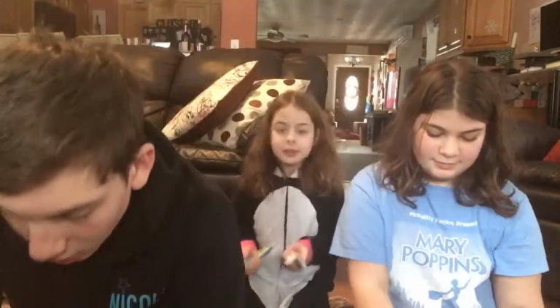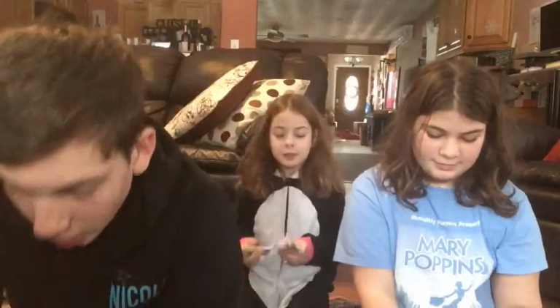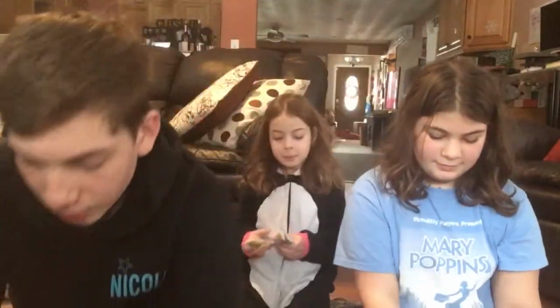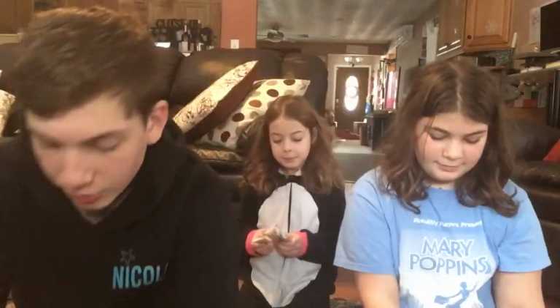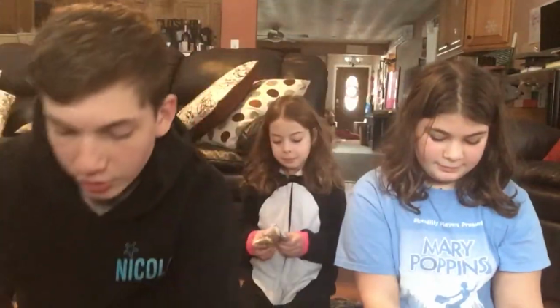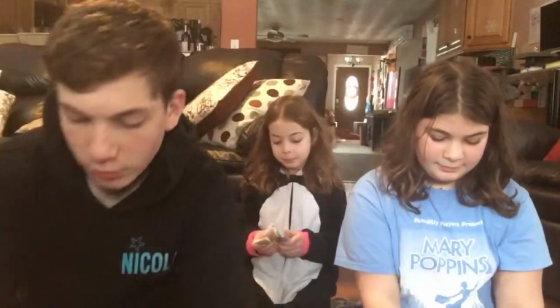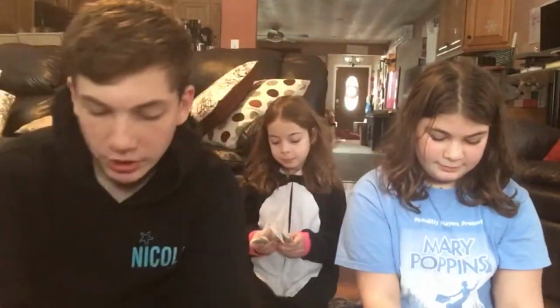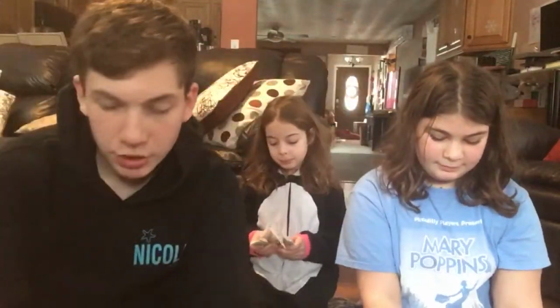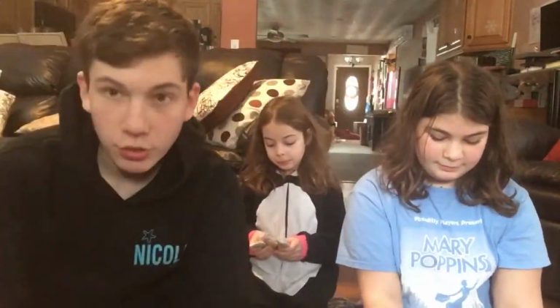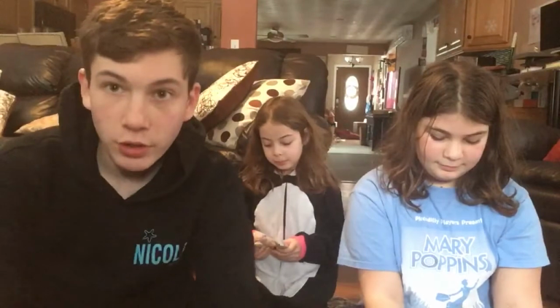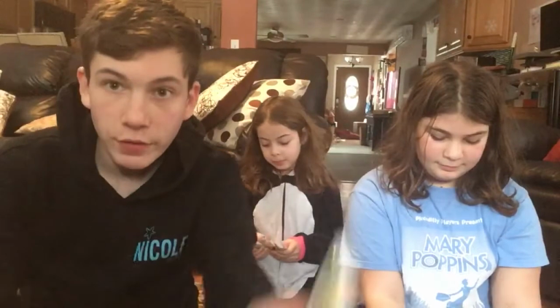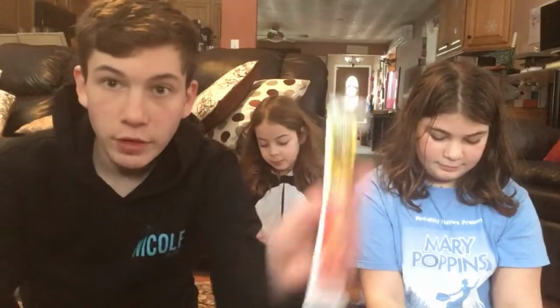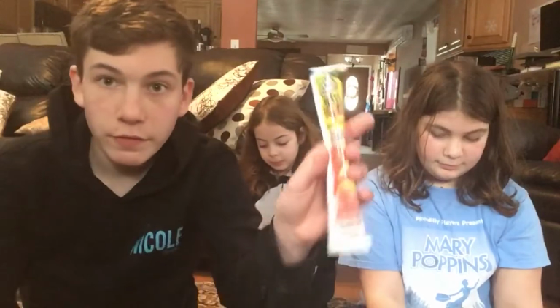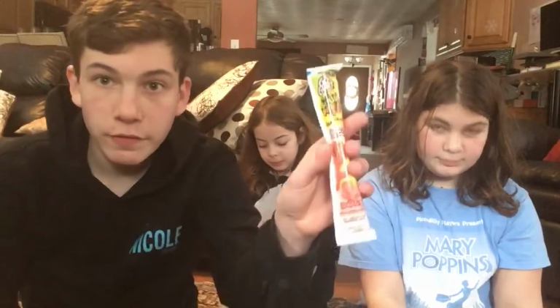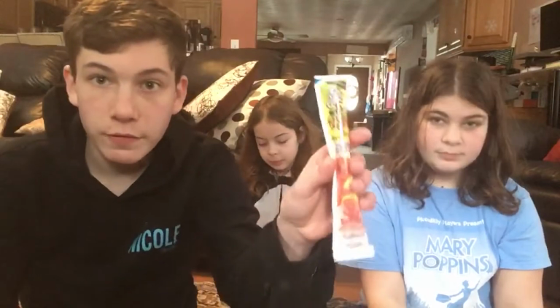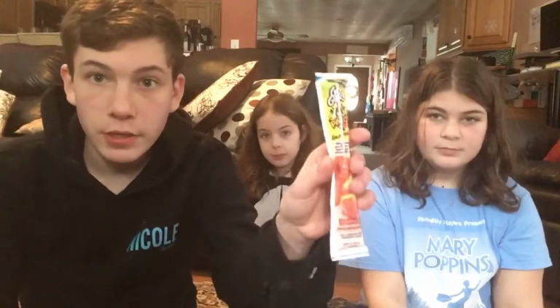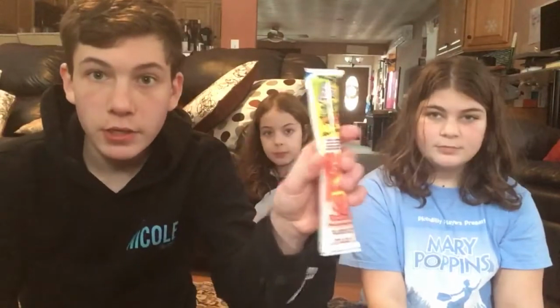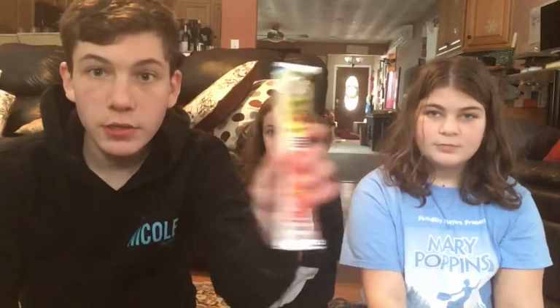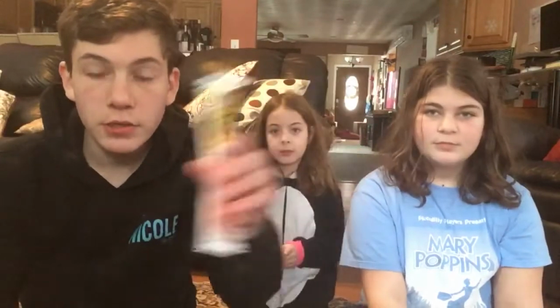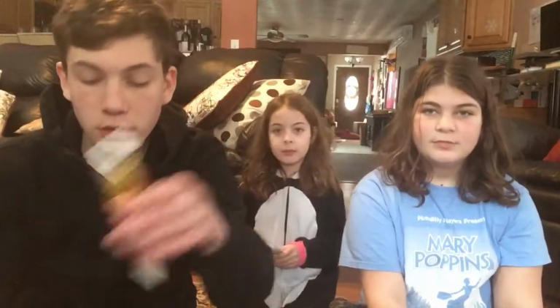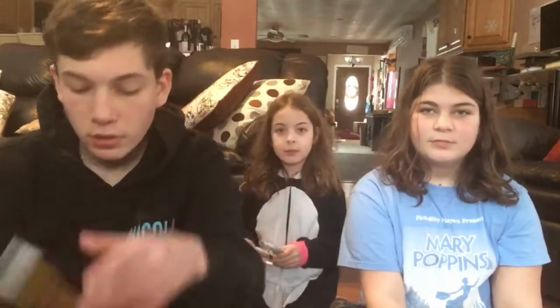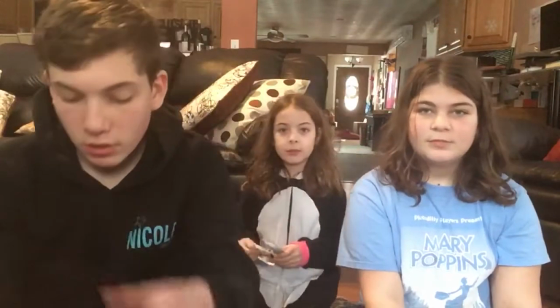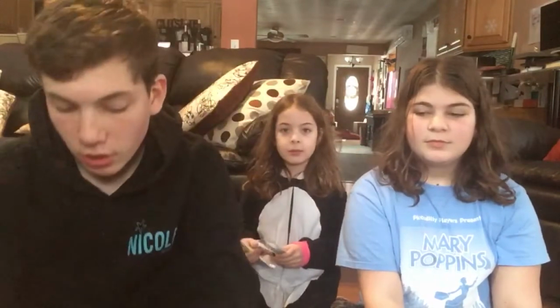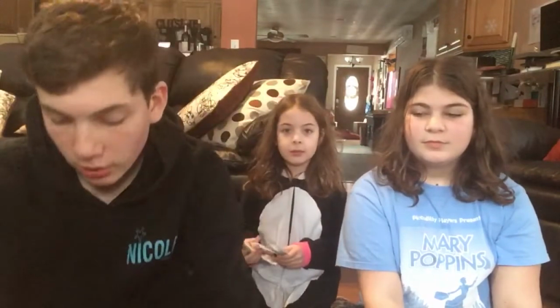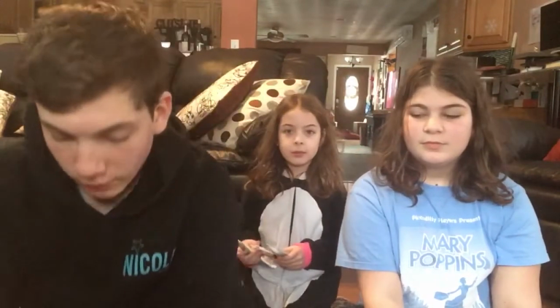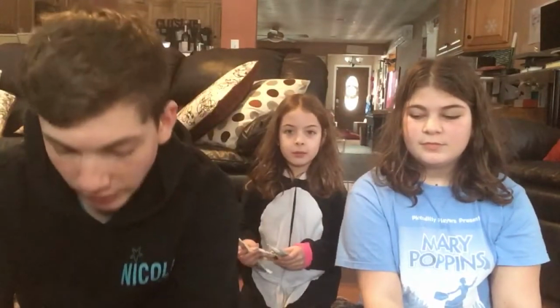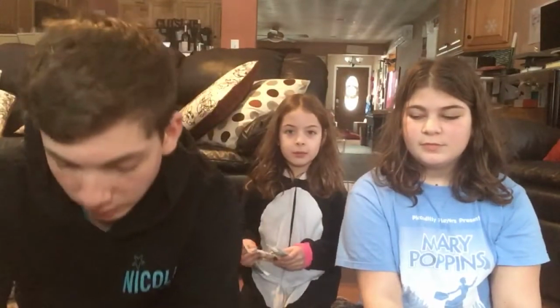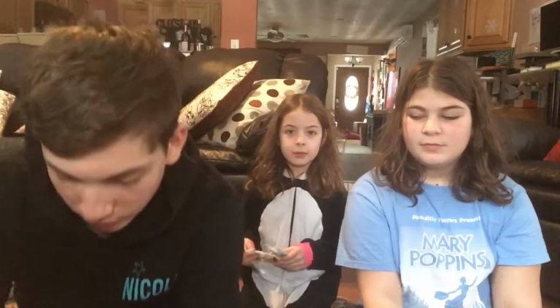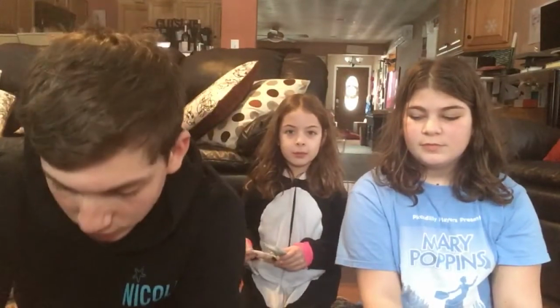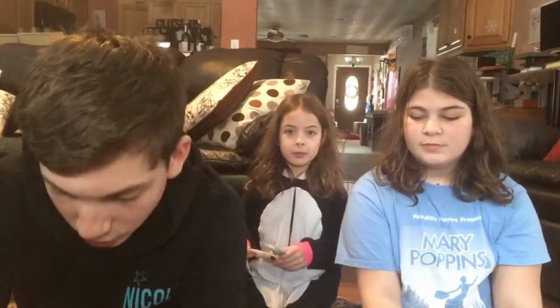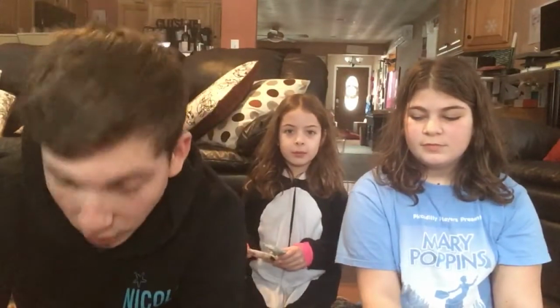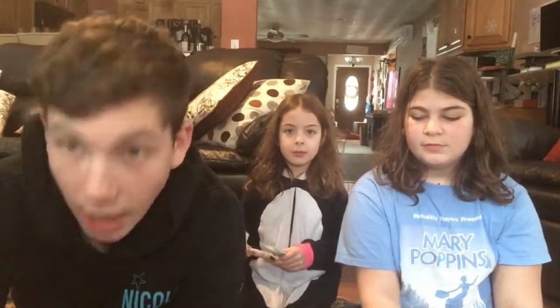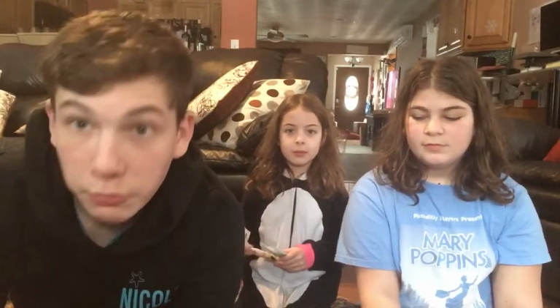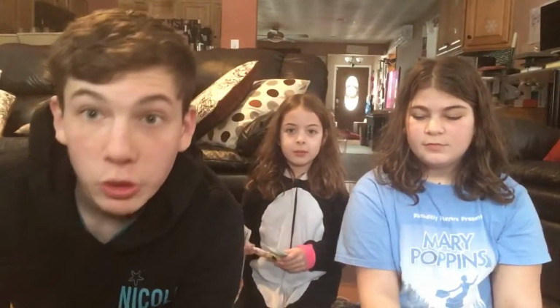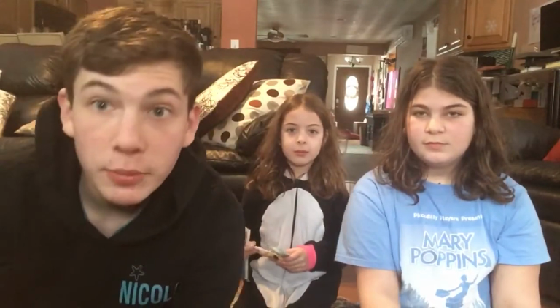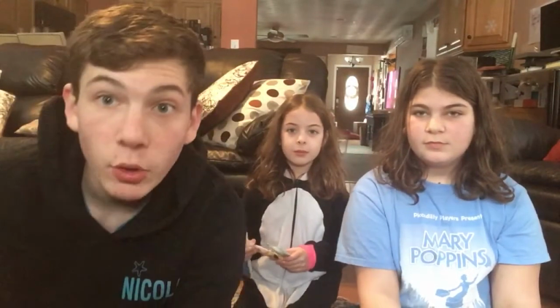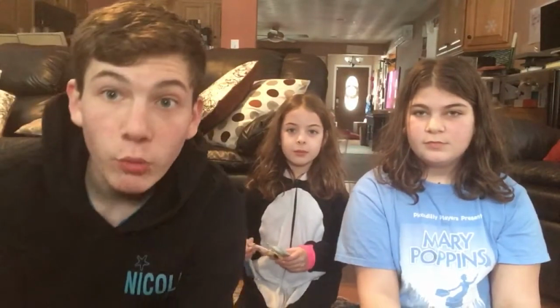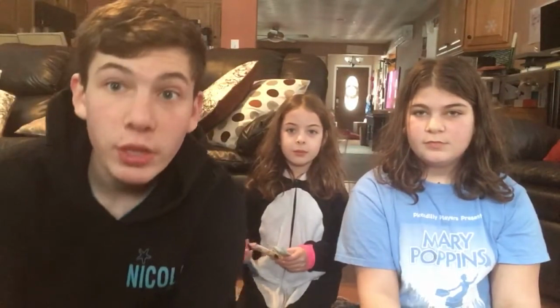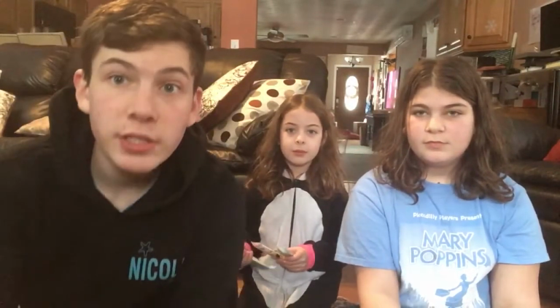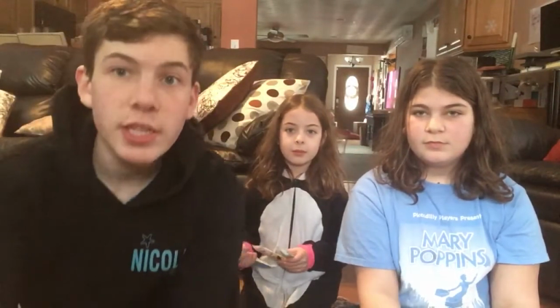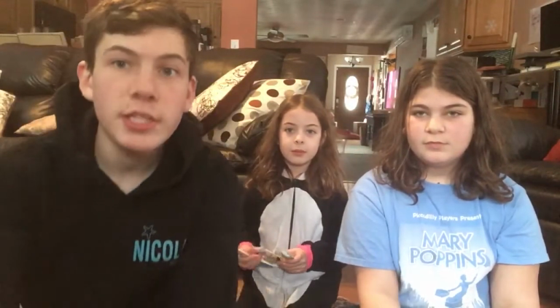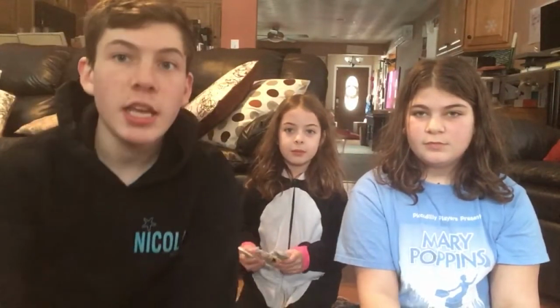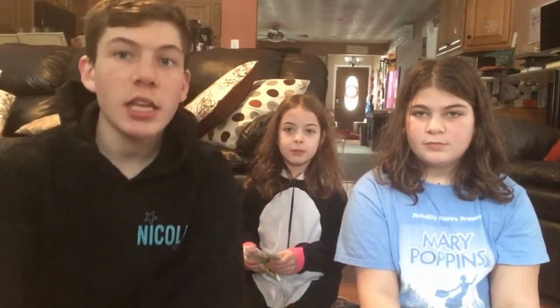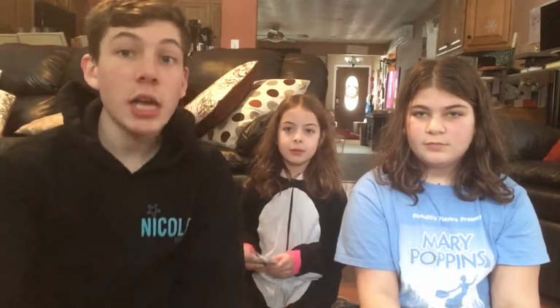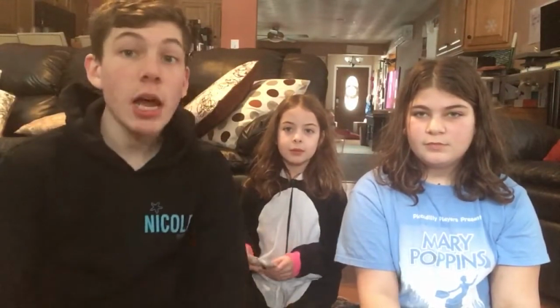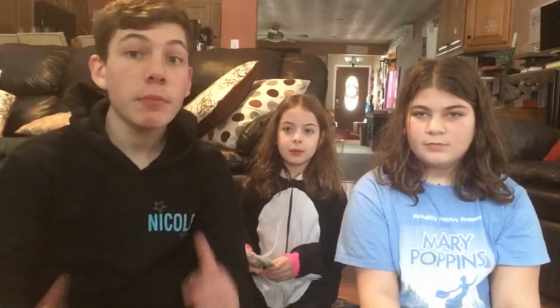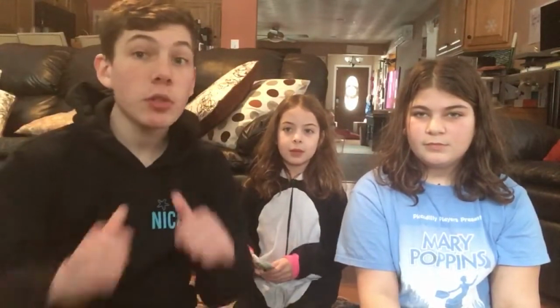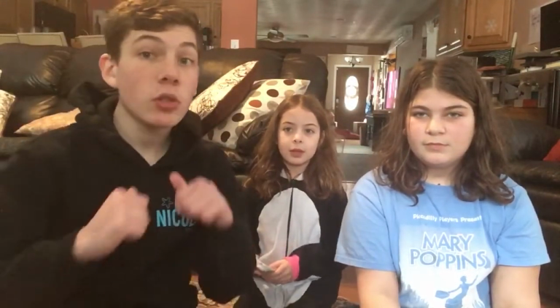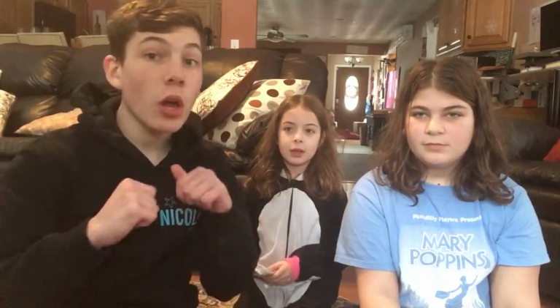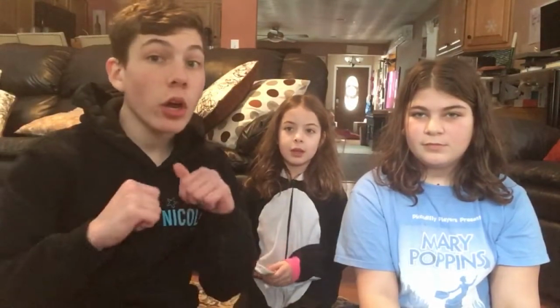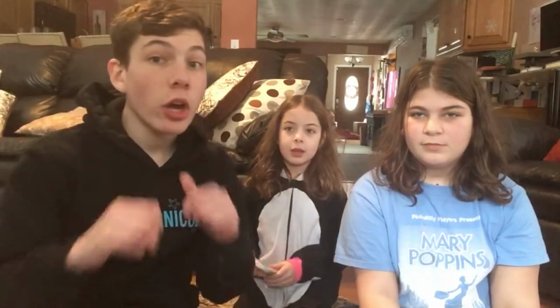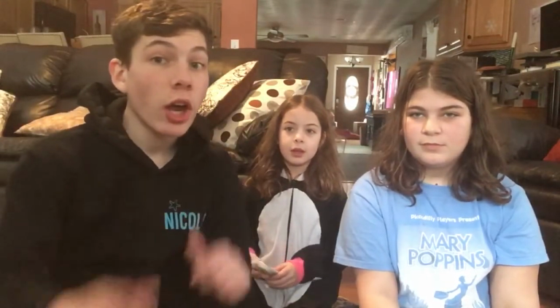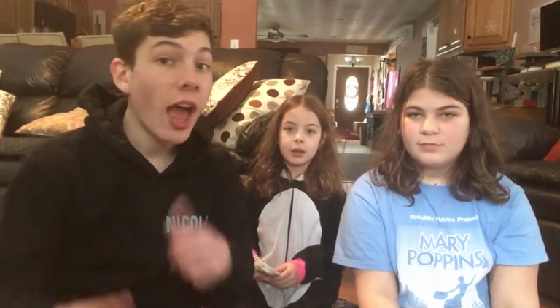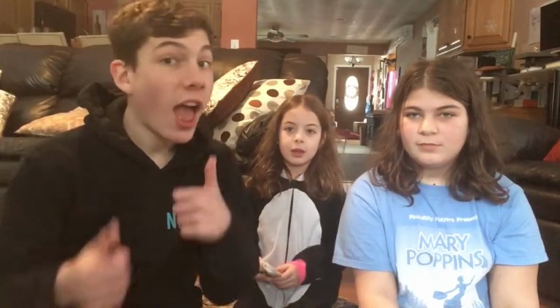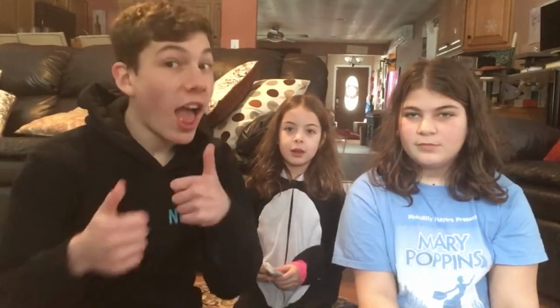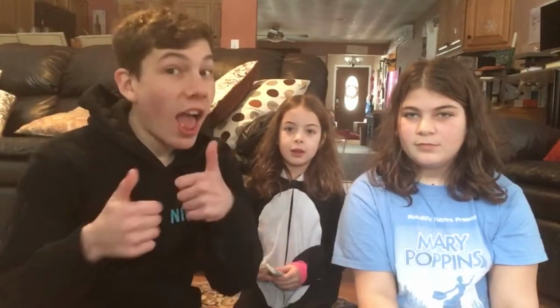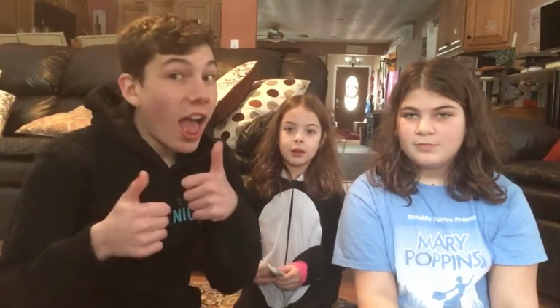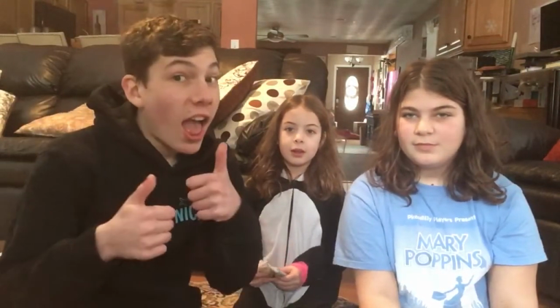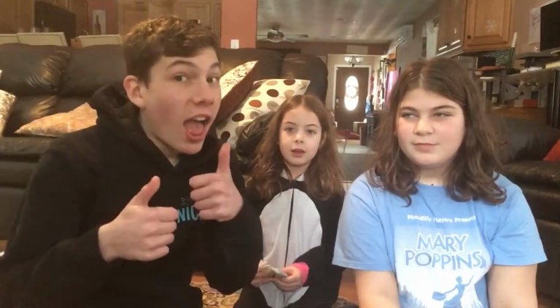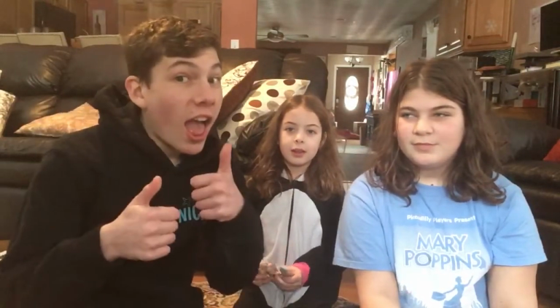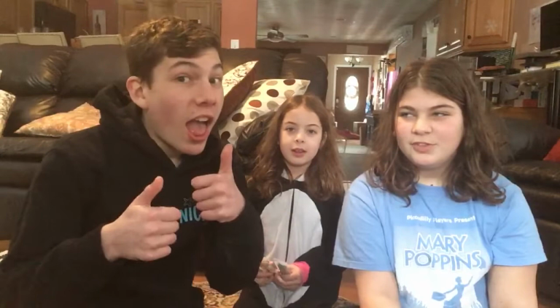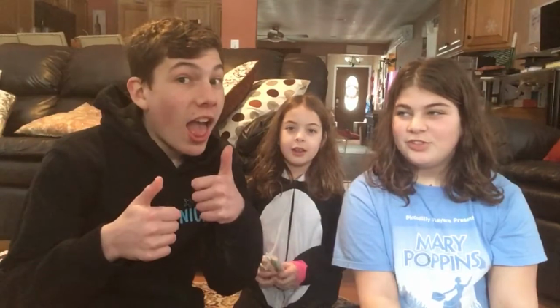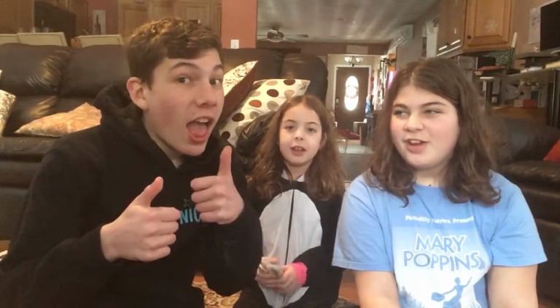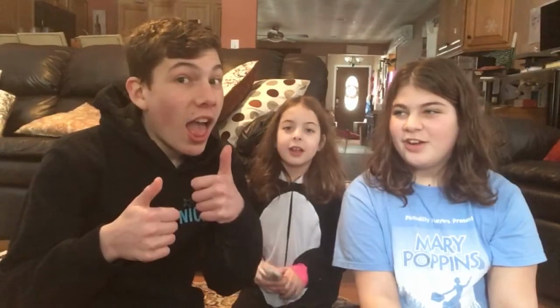Turns out we actually don't have enough of the red ones, so I'm going to be the only one tasting it because I'm the star.